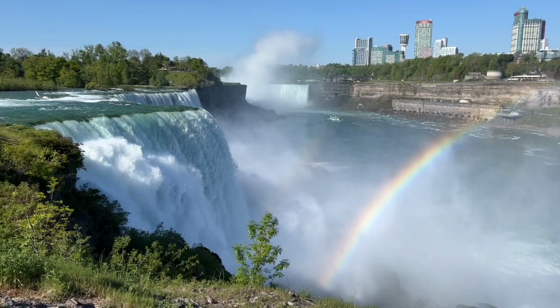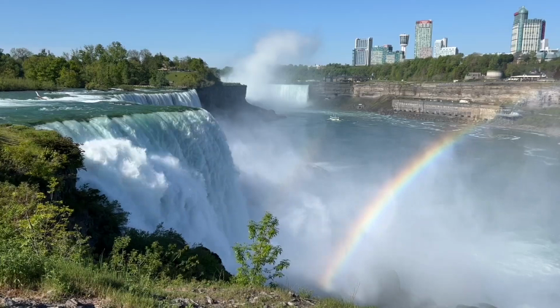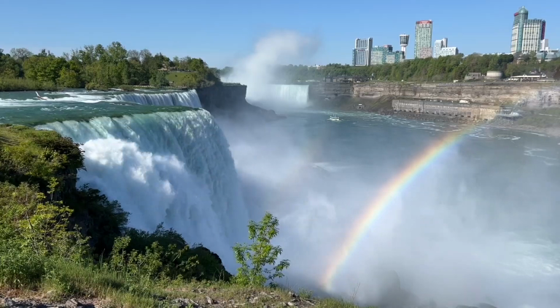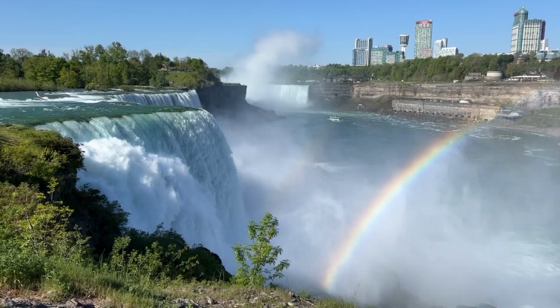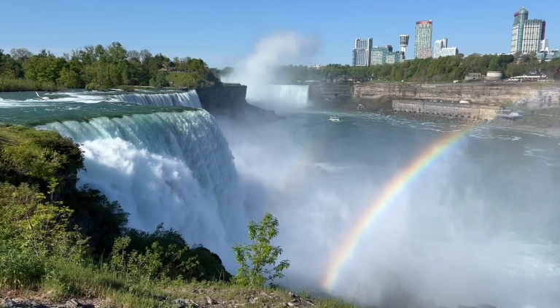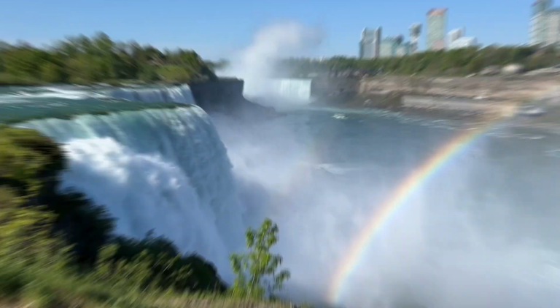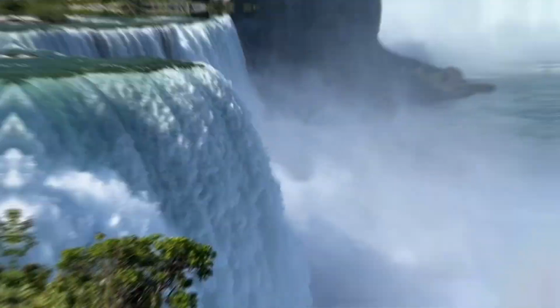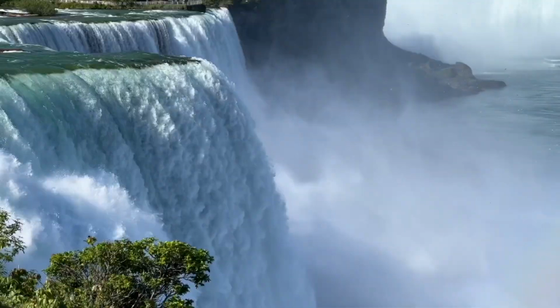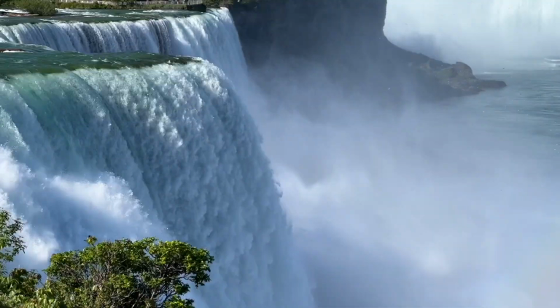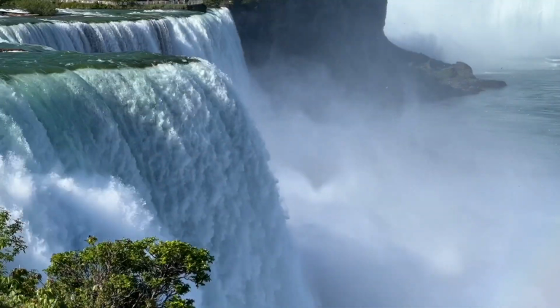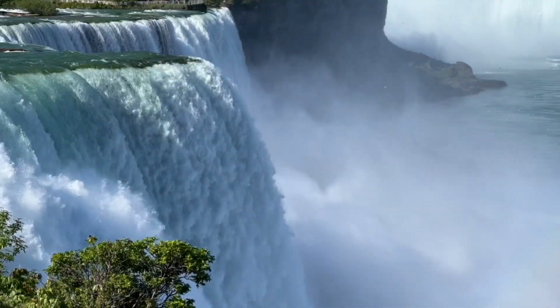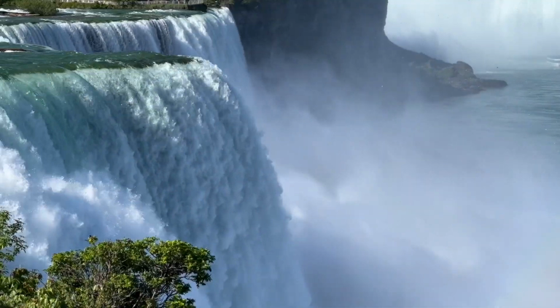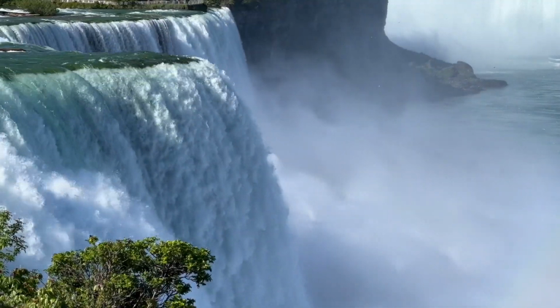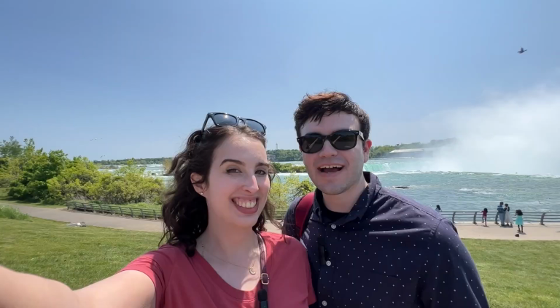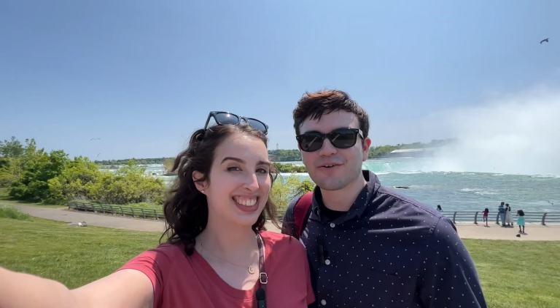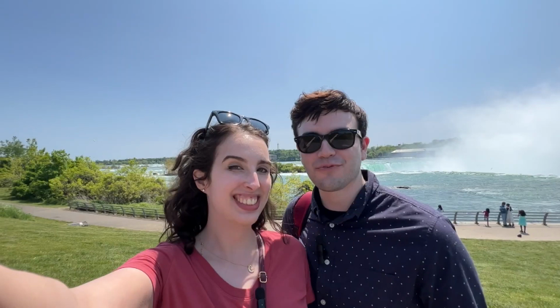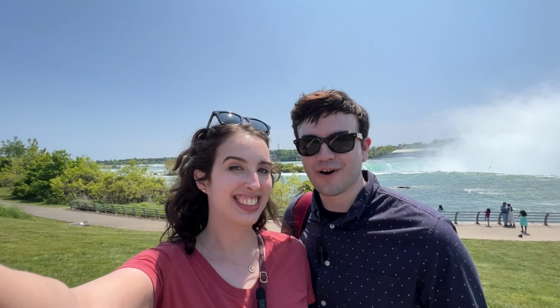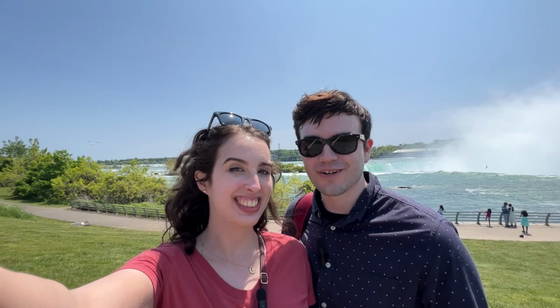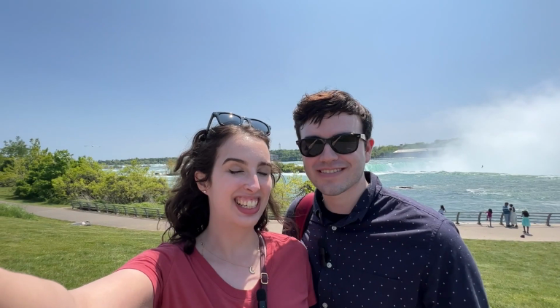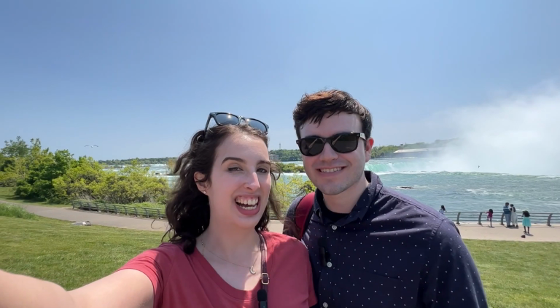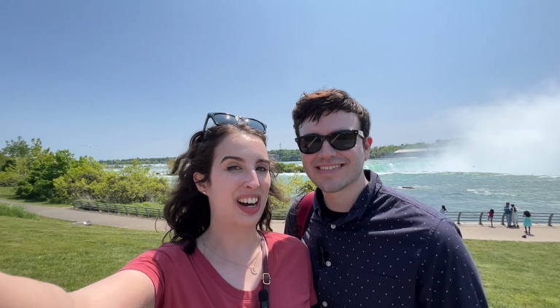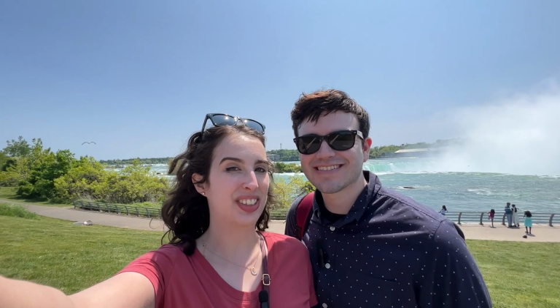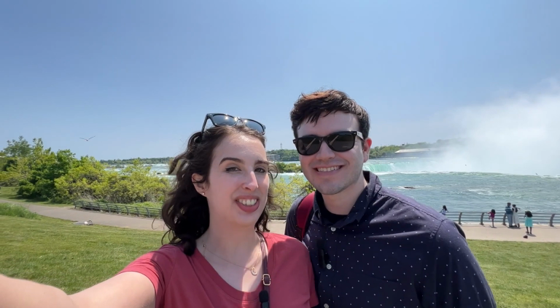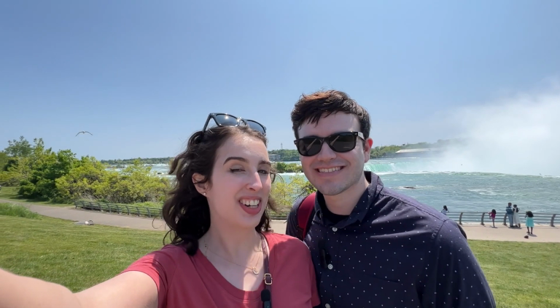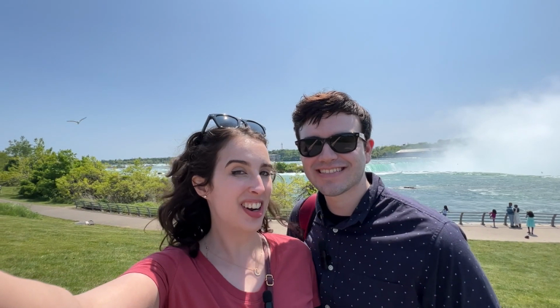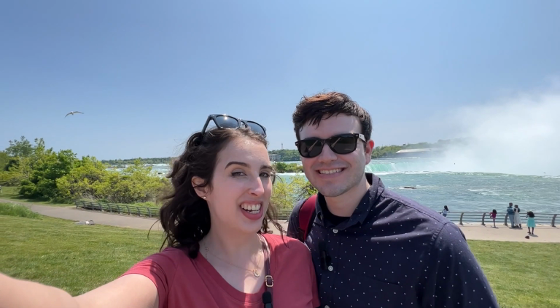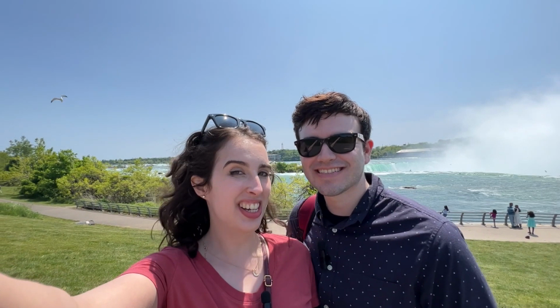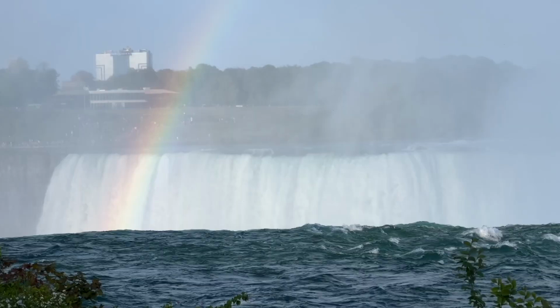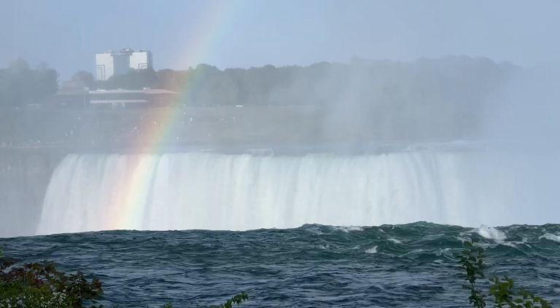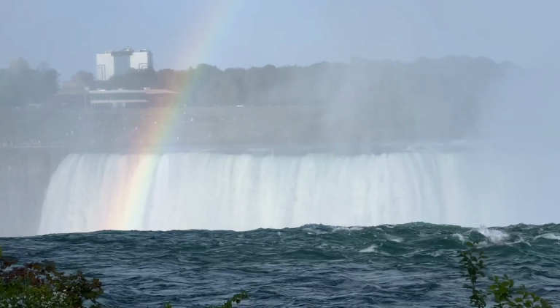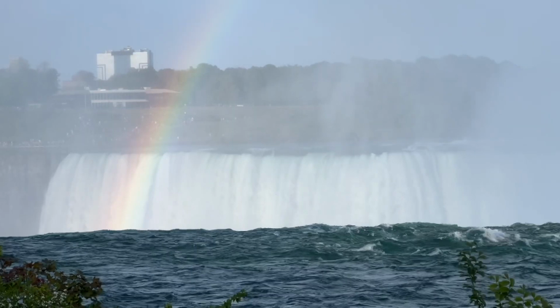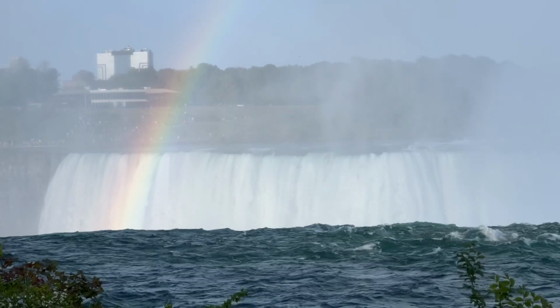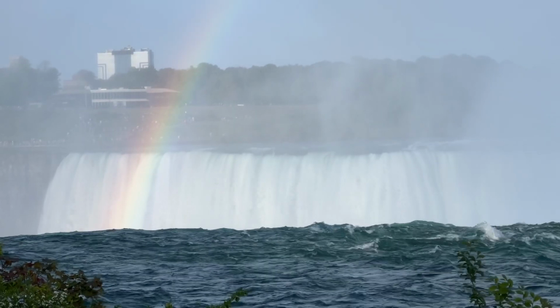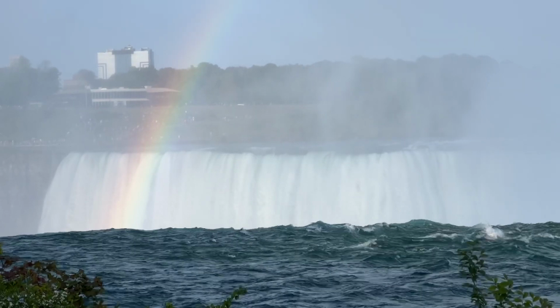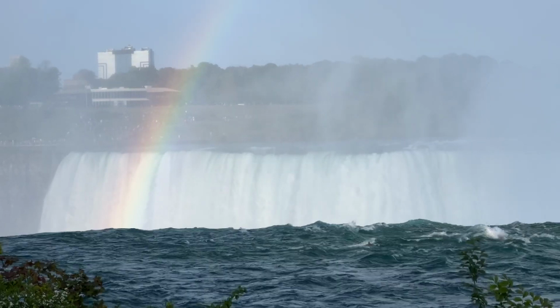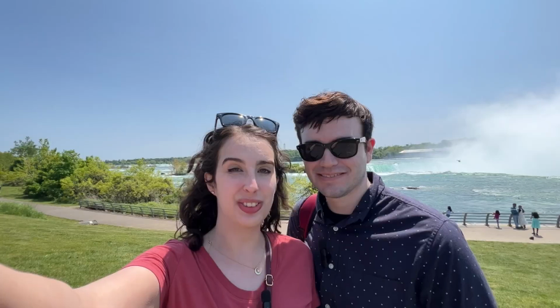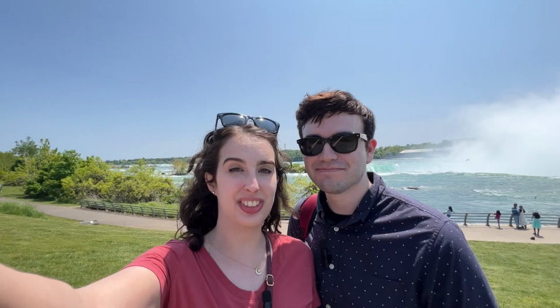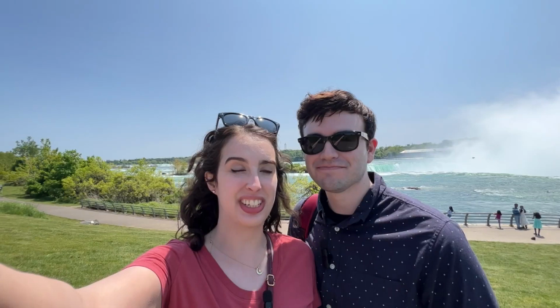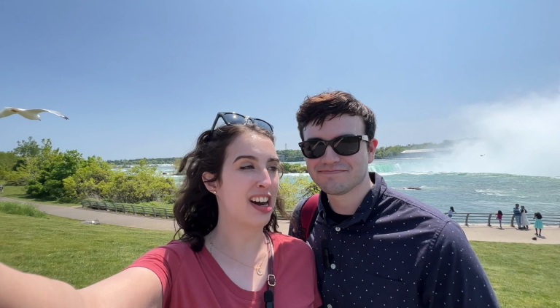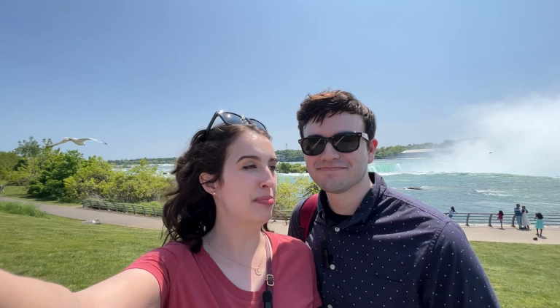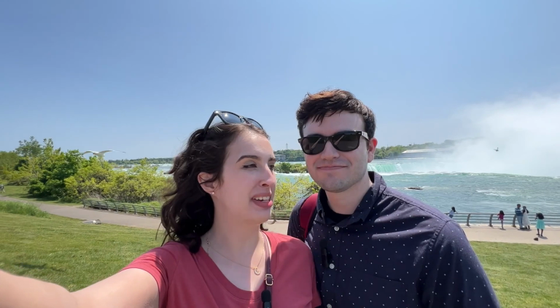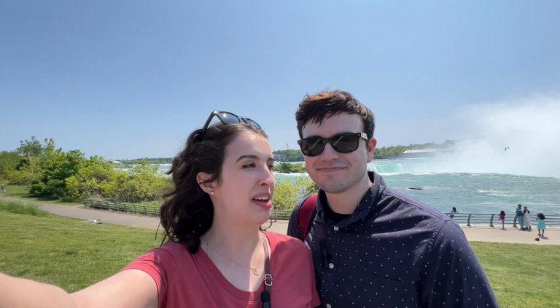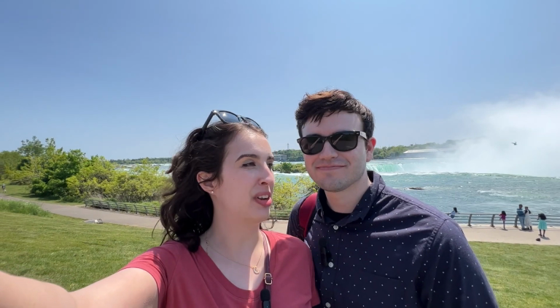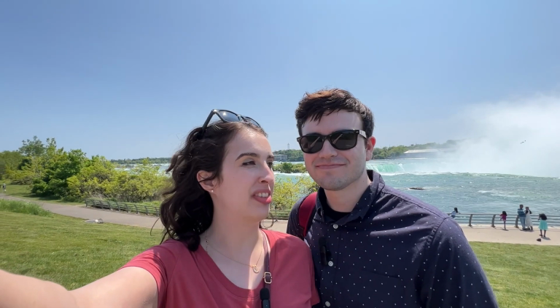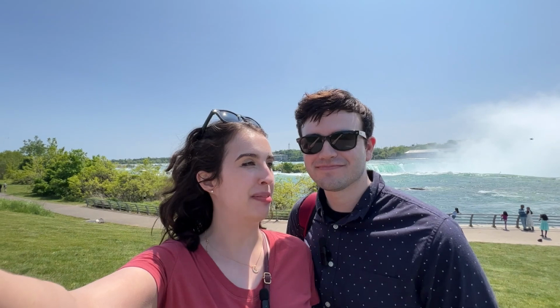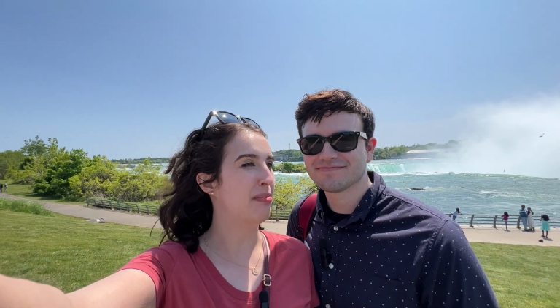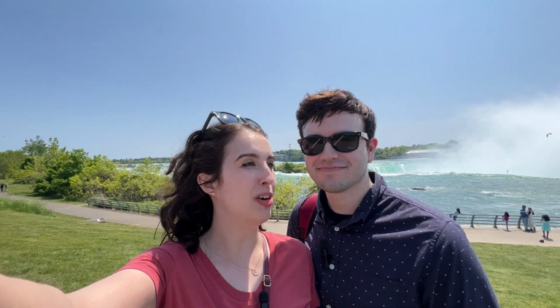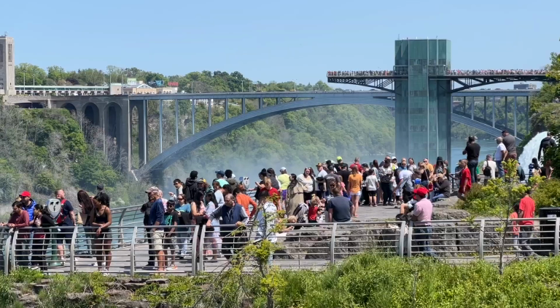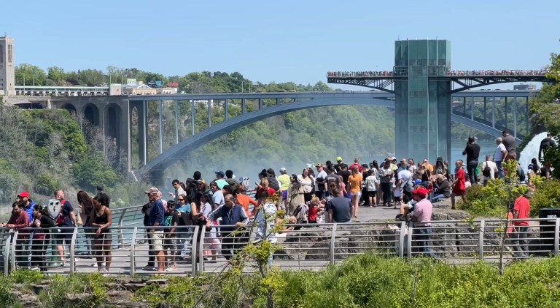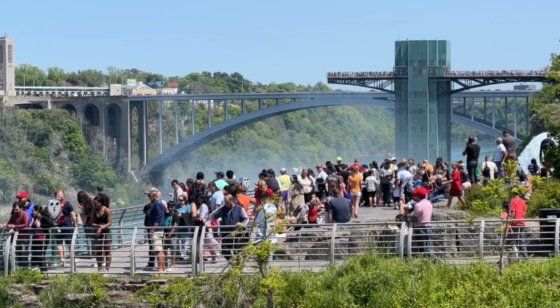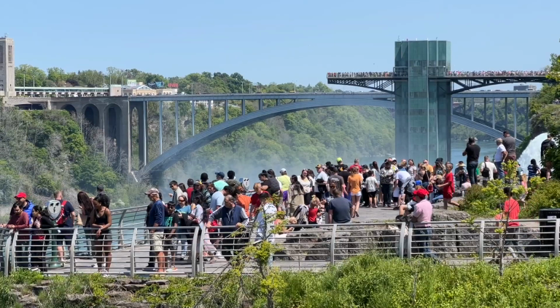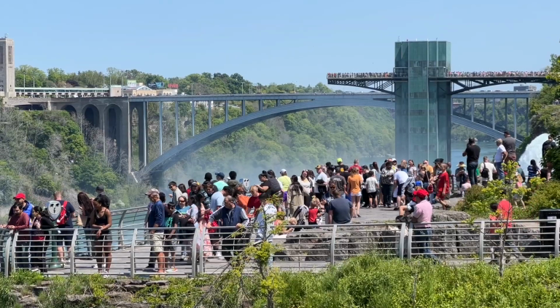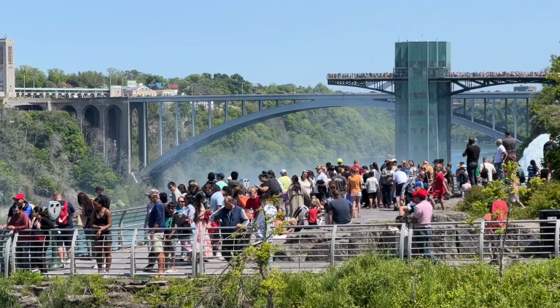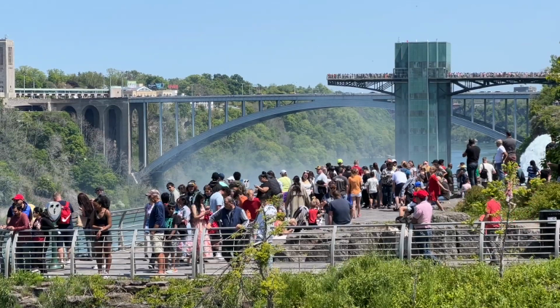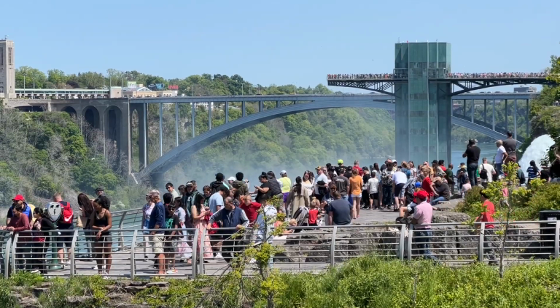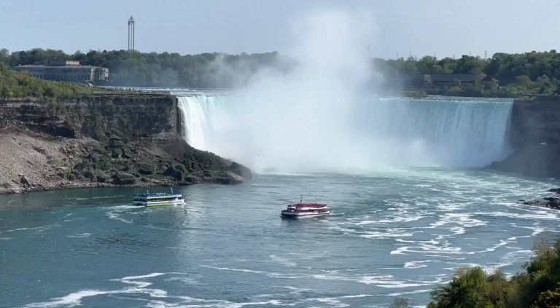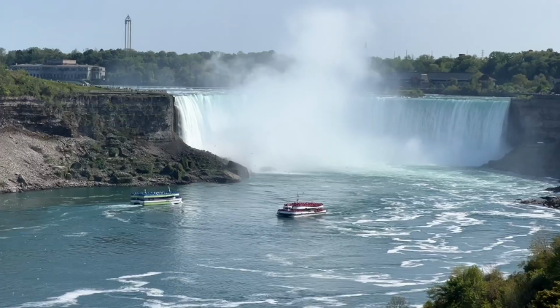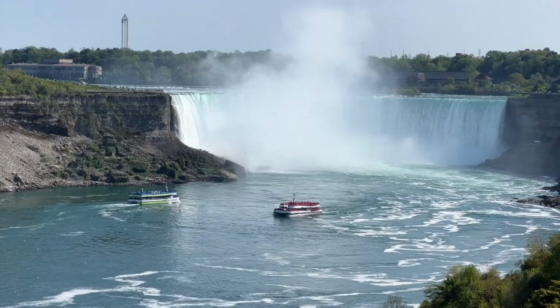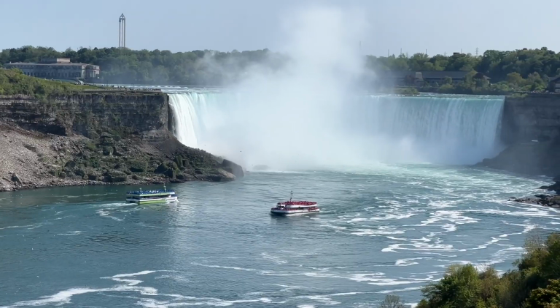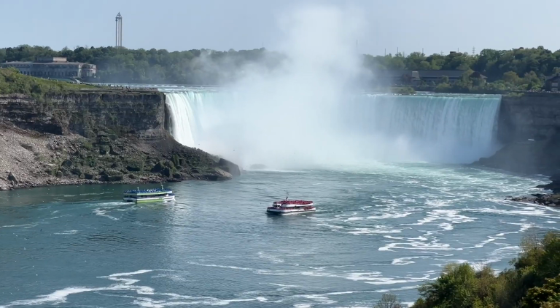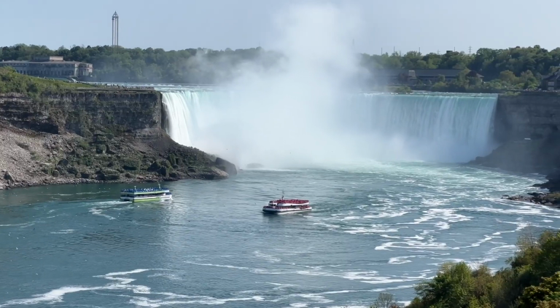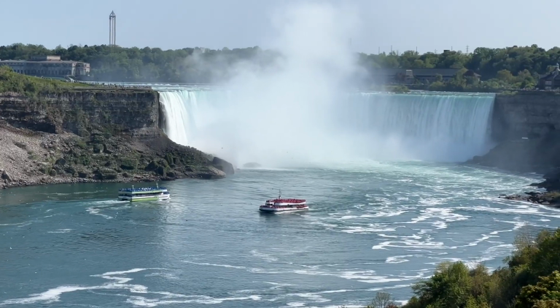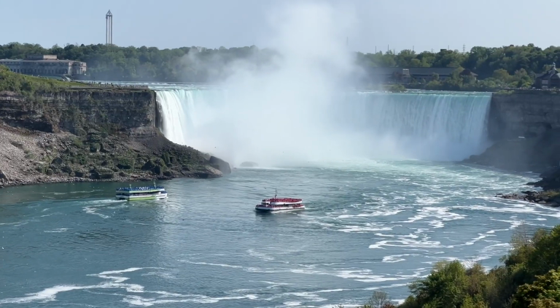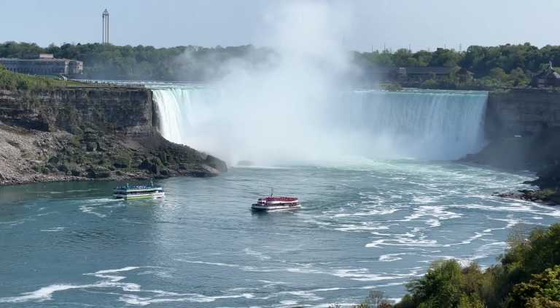We're exploring the history of Niagara Falls — how it started, how it's used, and how it became one of the most popular tourist destinations in the world.